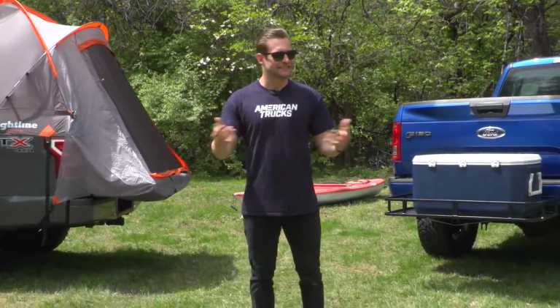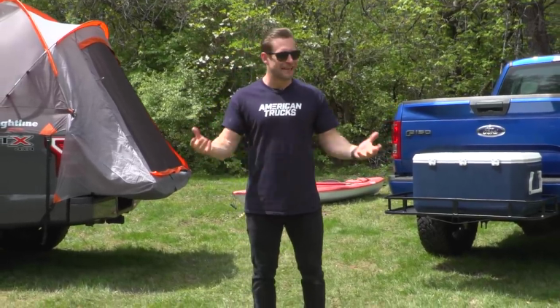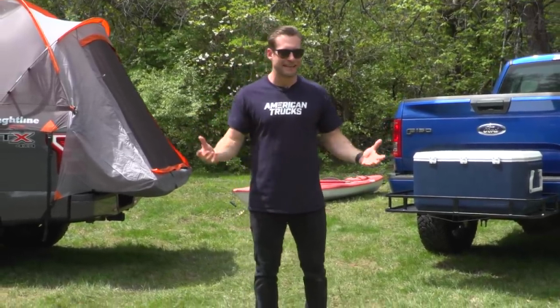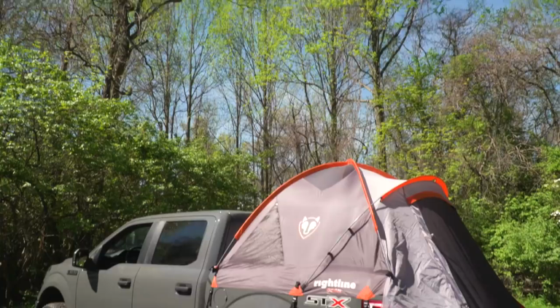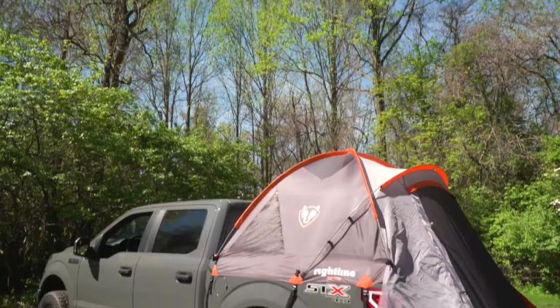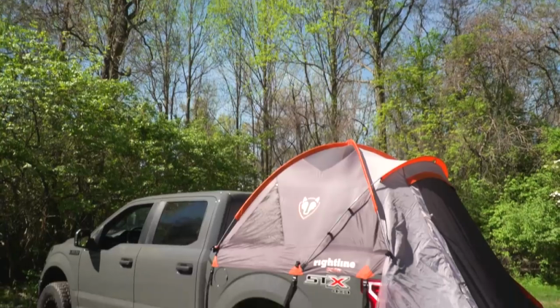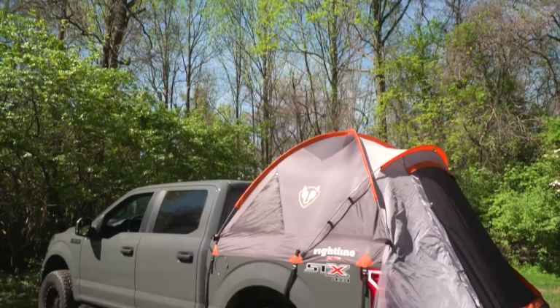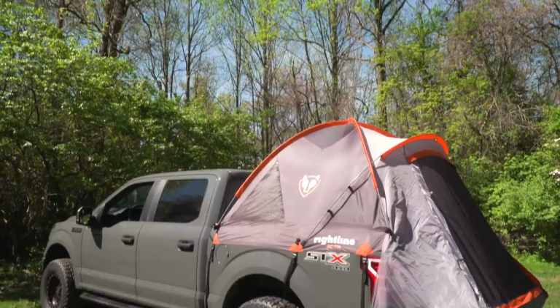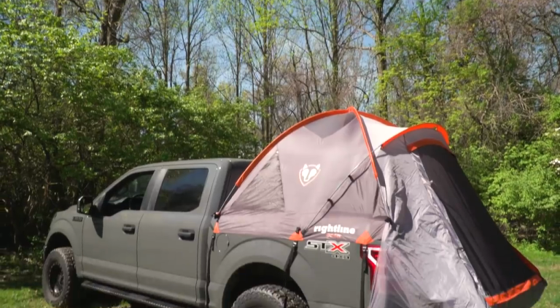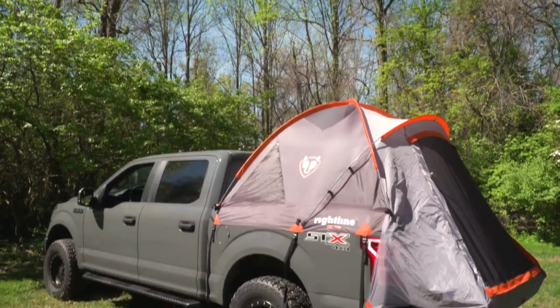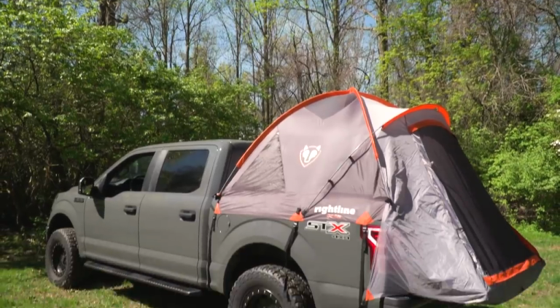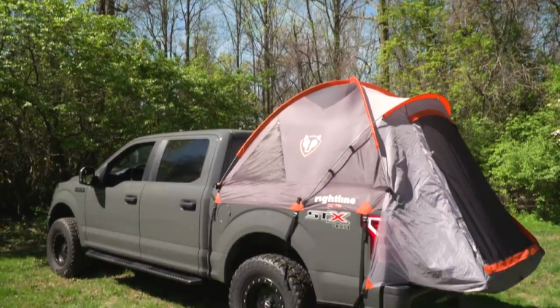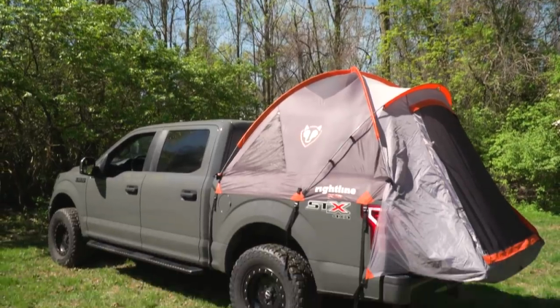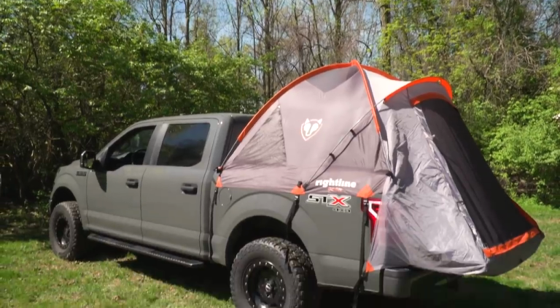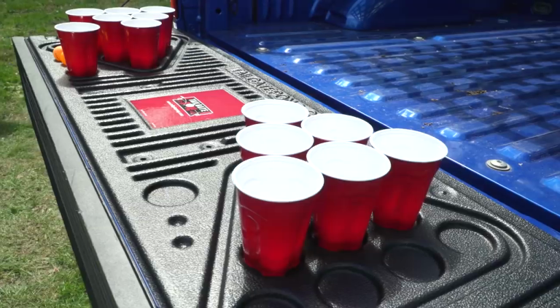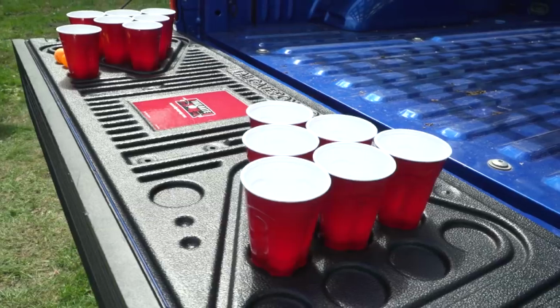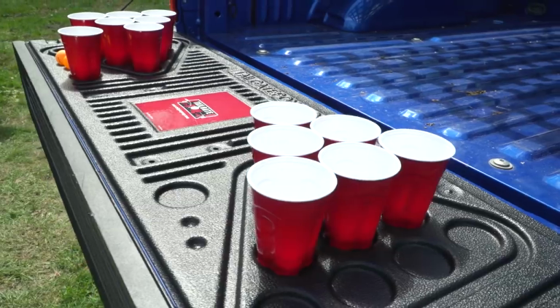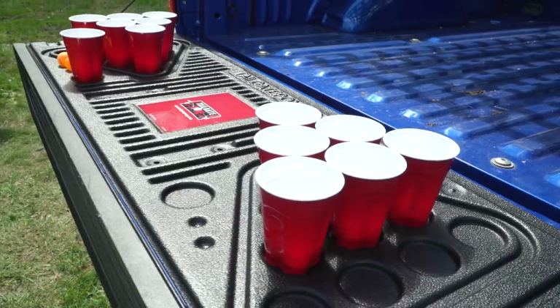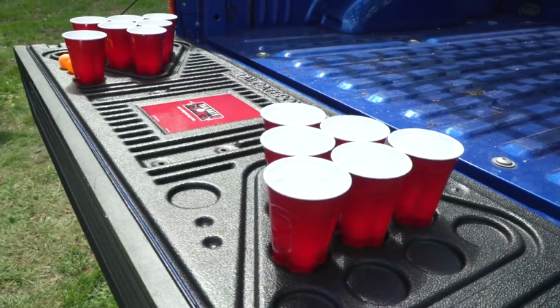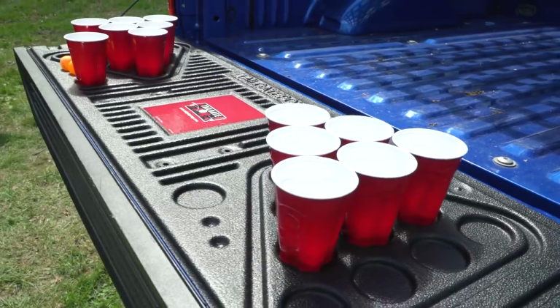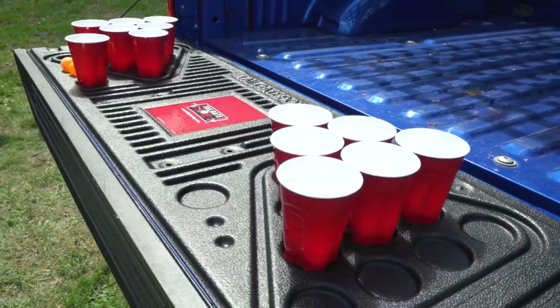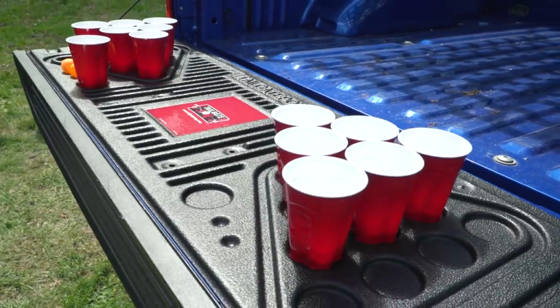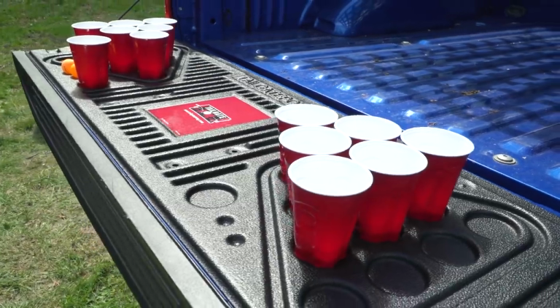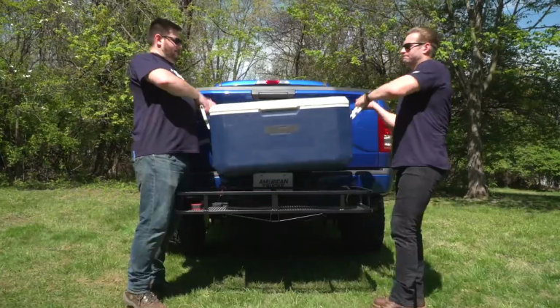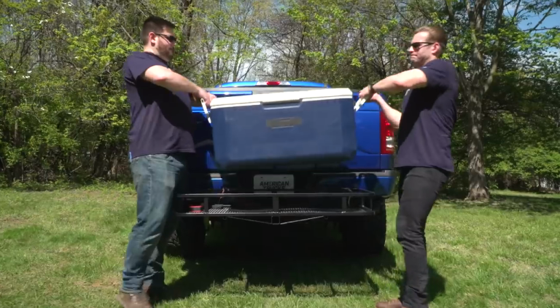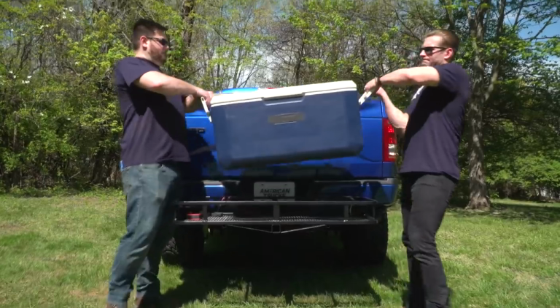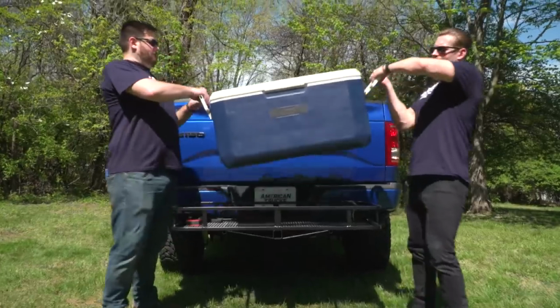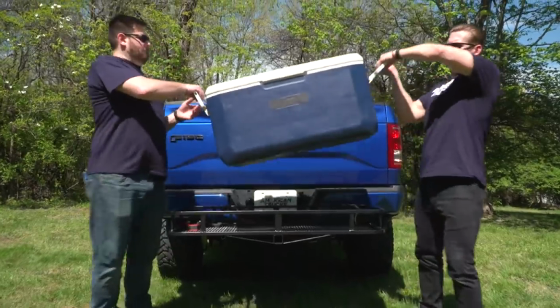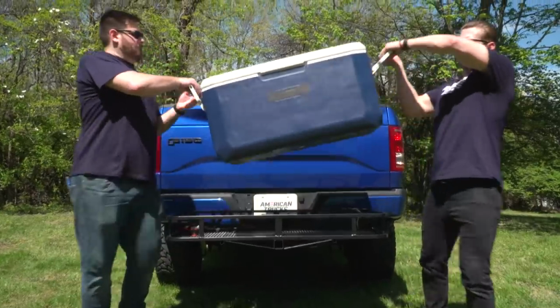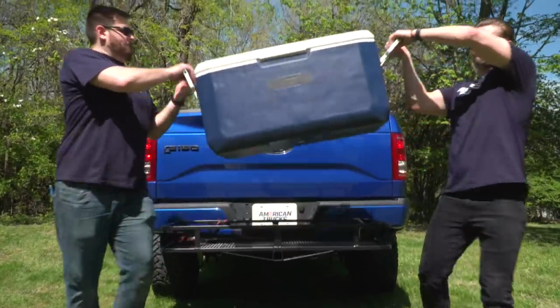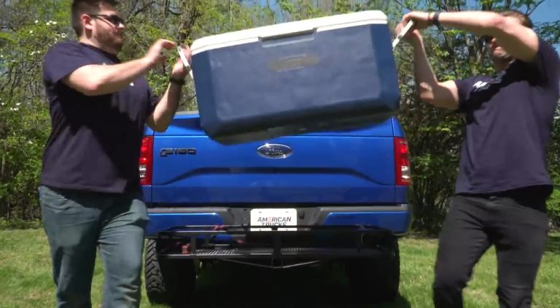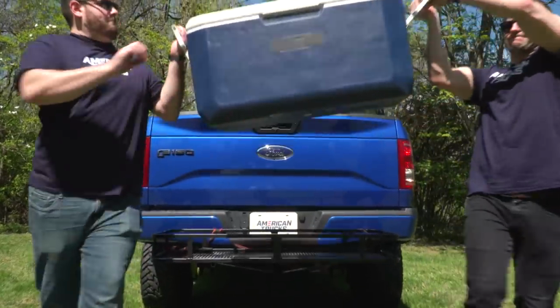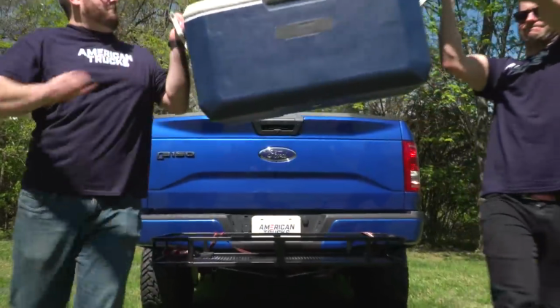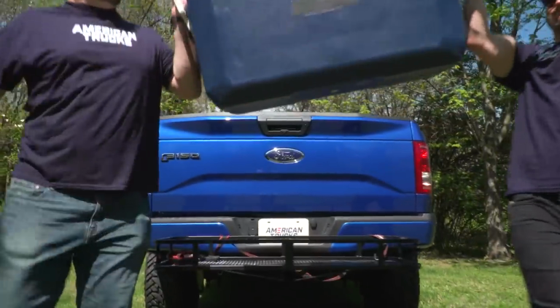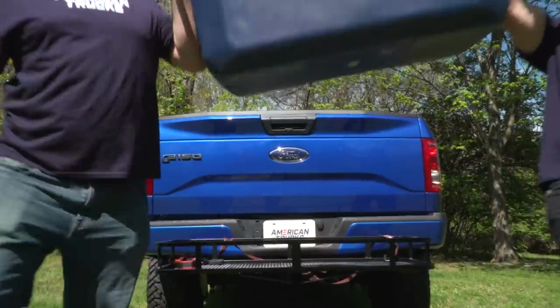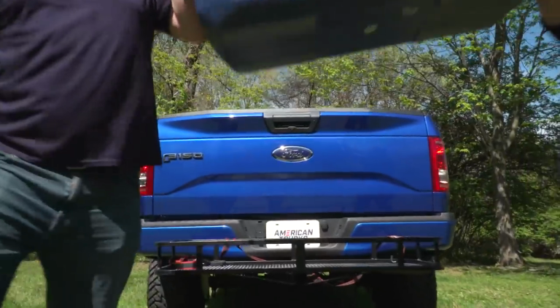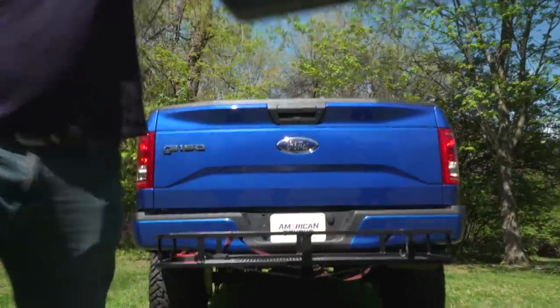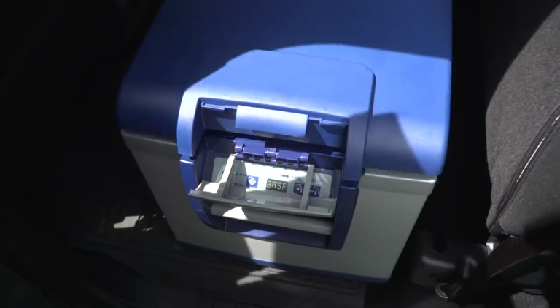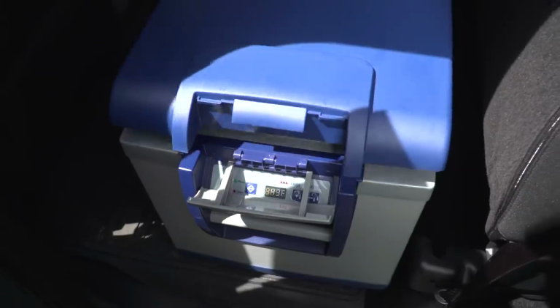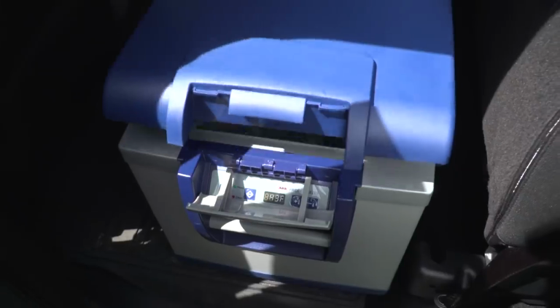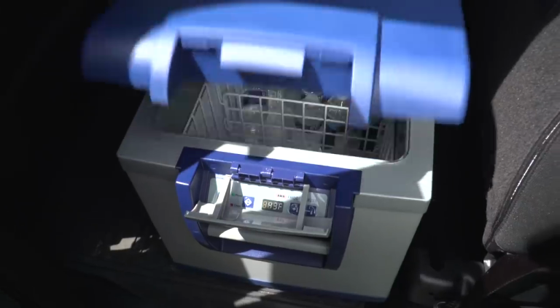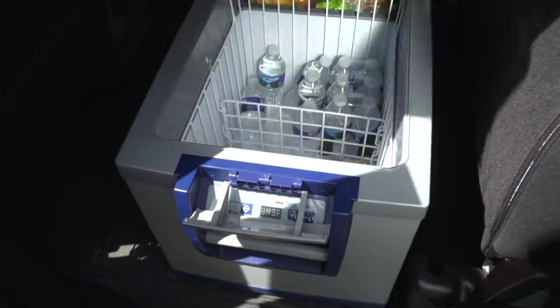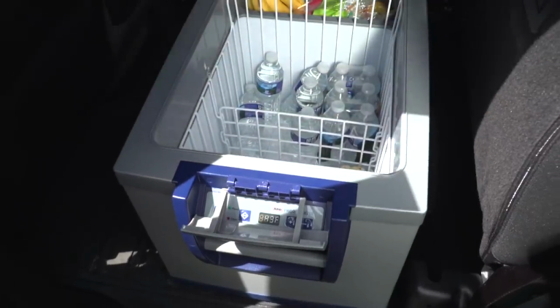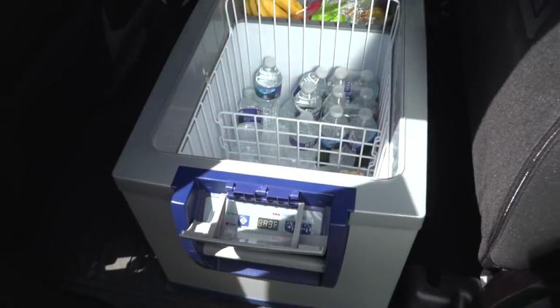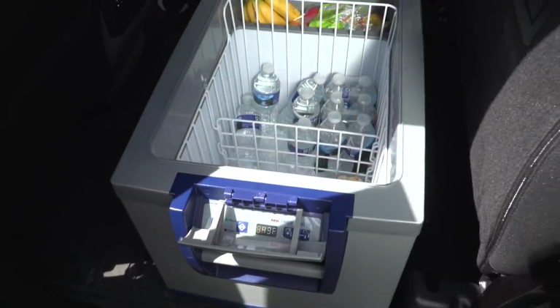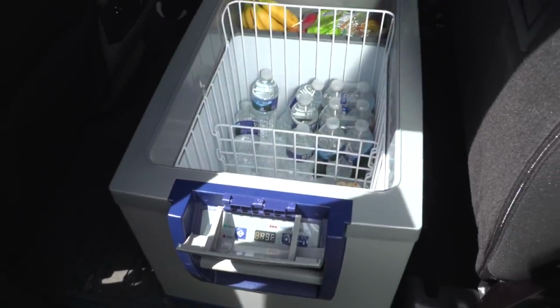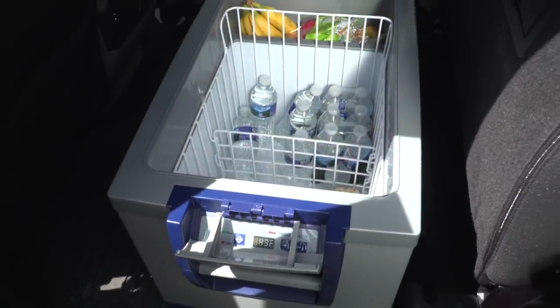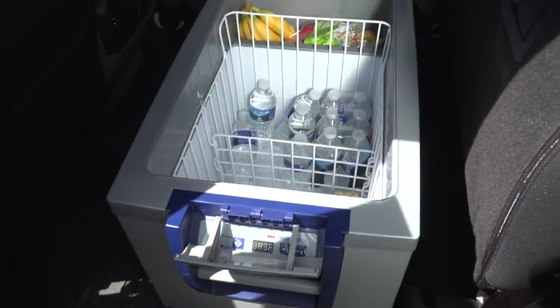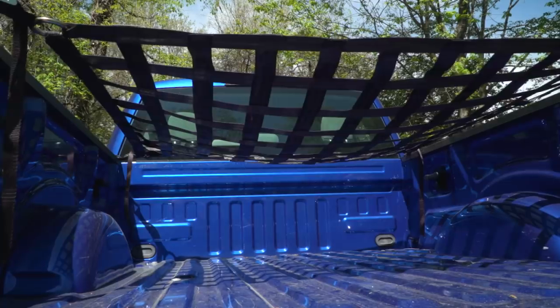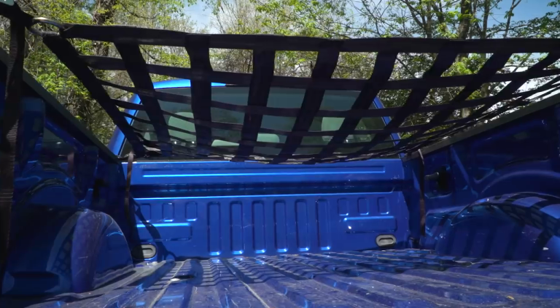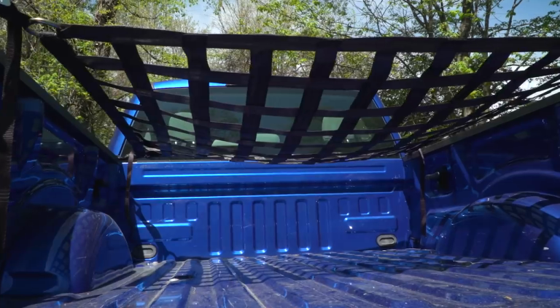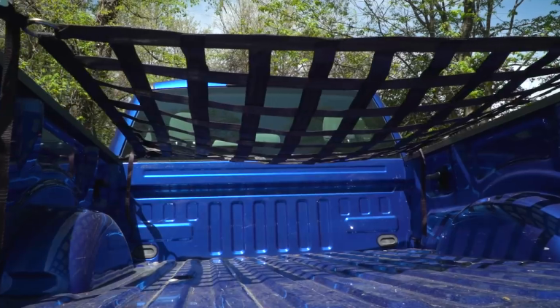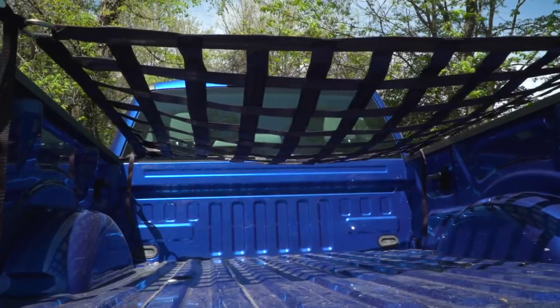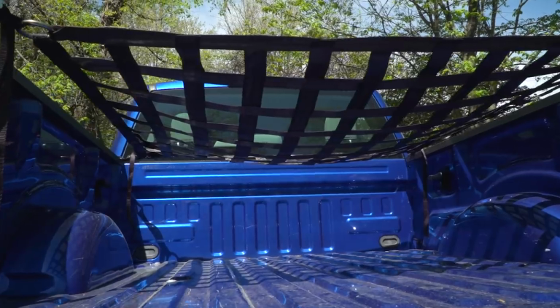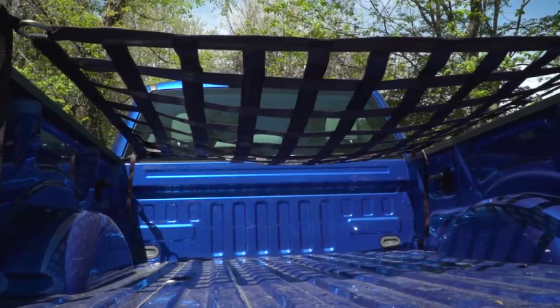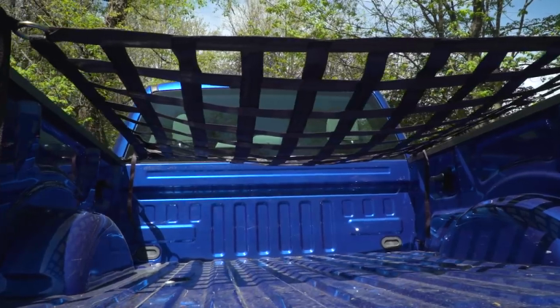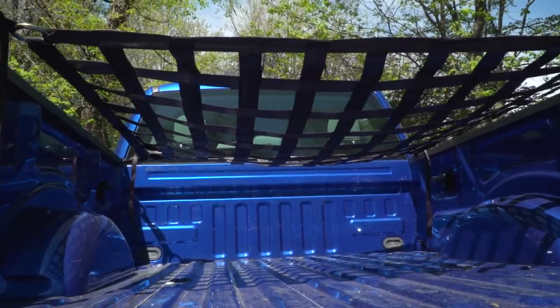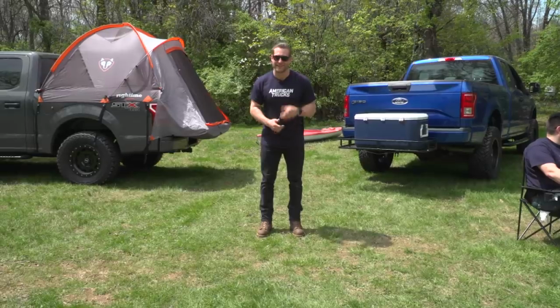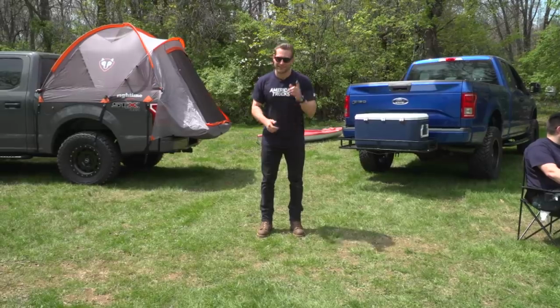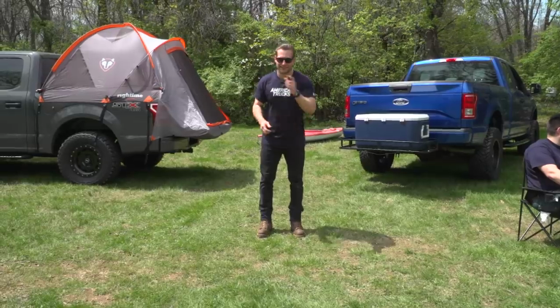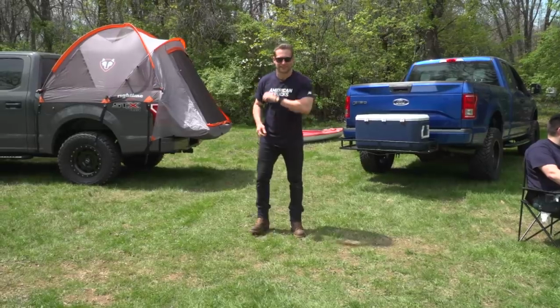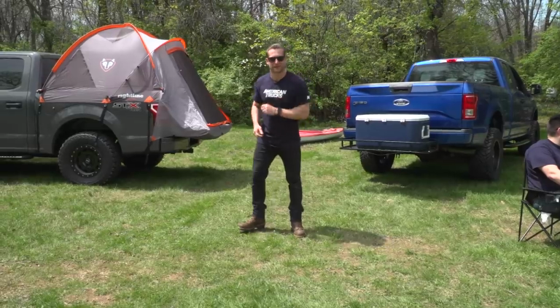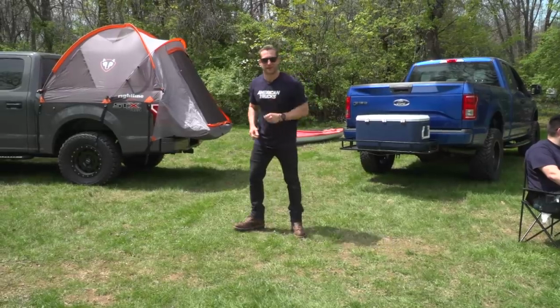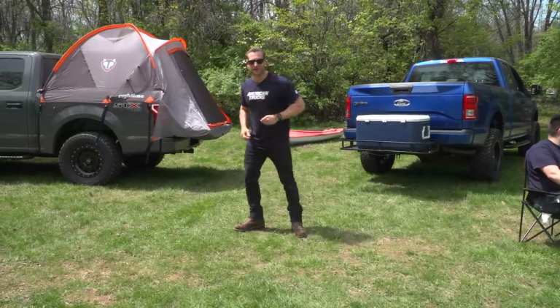Instead, this is going to be a few suggestions of some cool parts here at AT that might make your camping experience a little bit more fun. So with that said, let's set up camp.